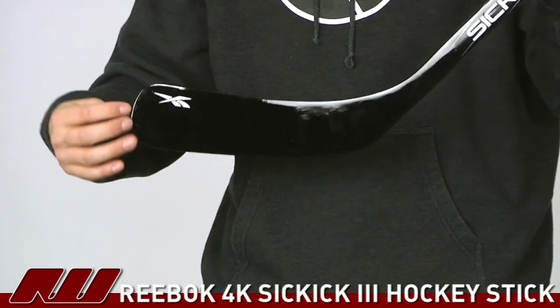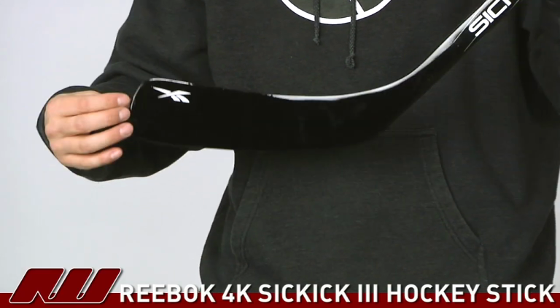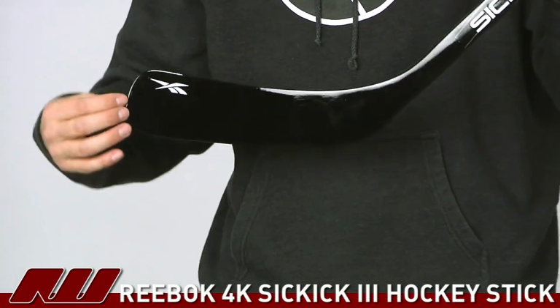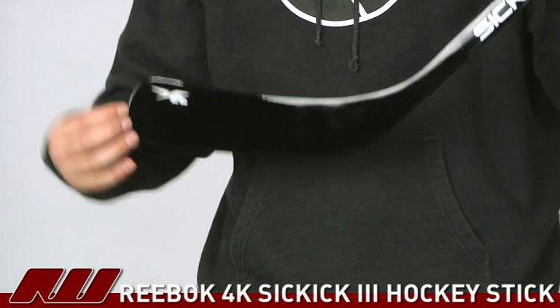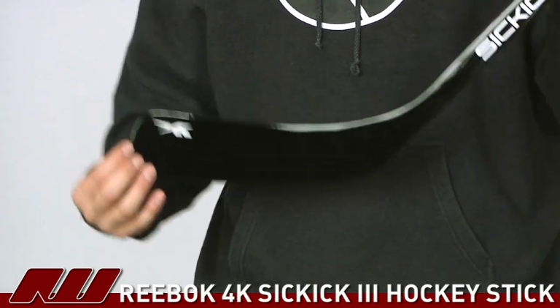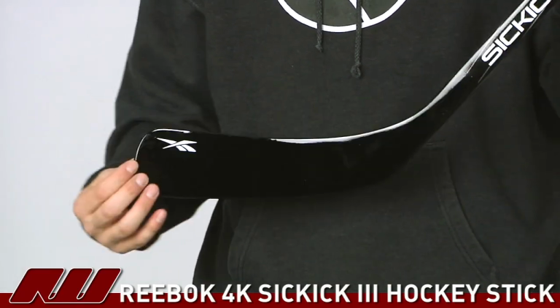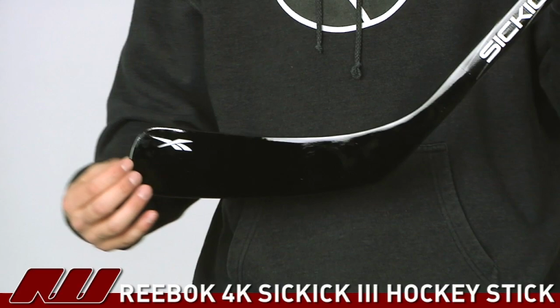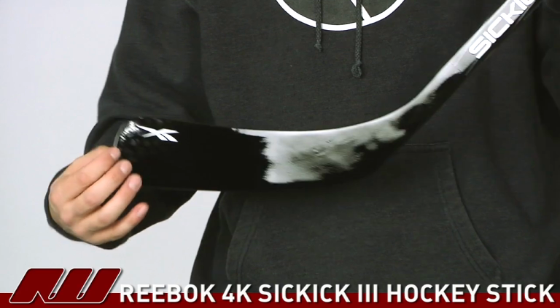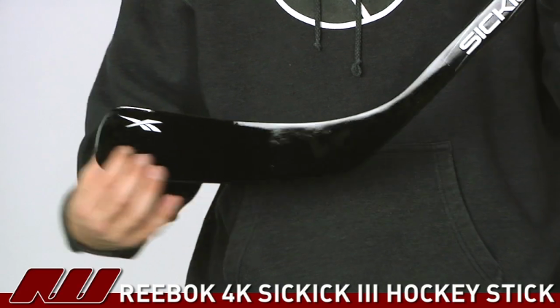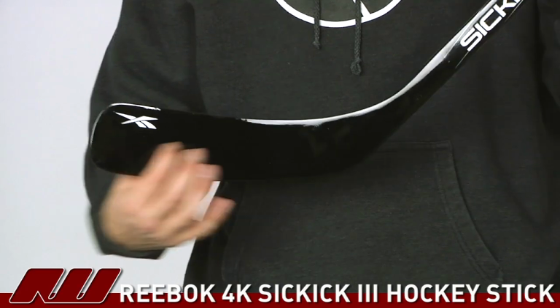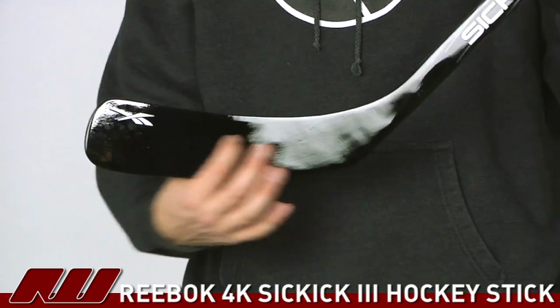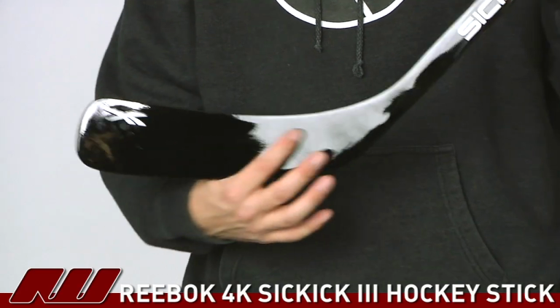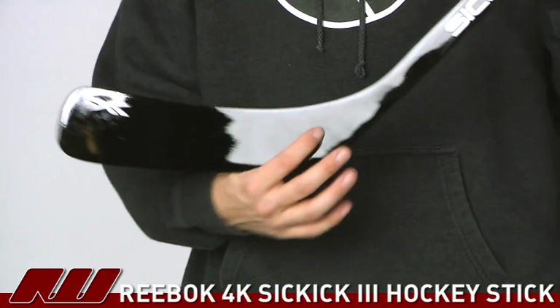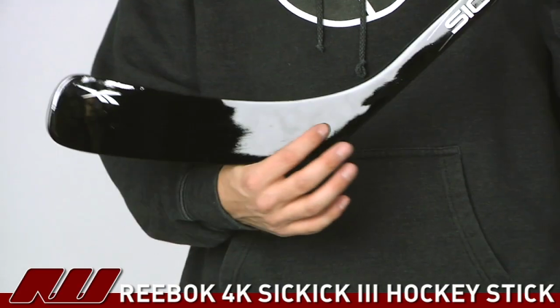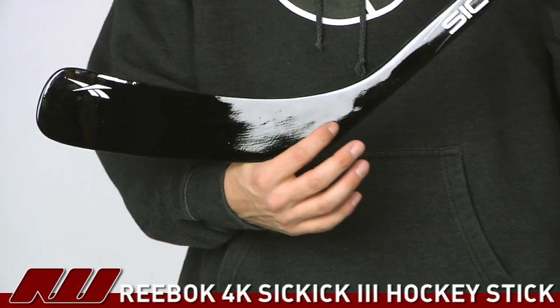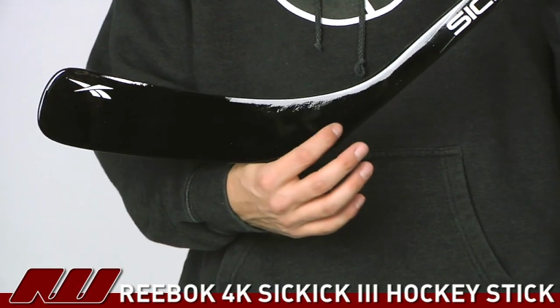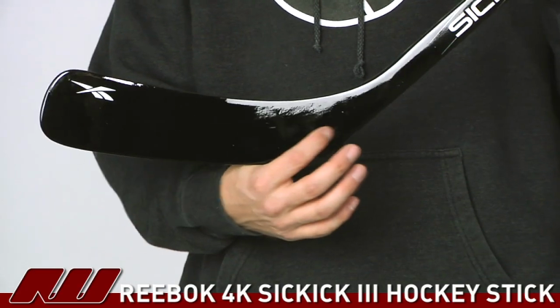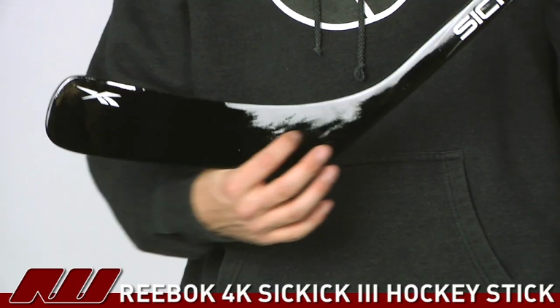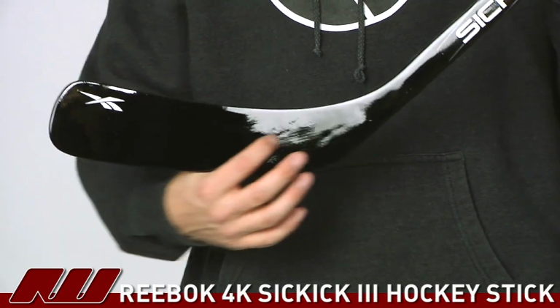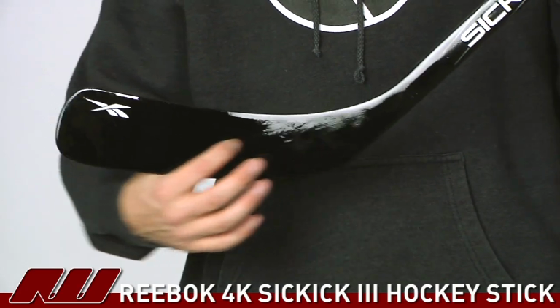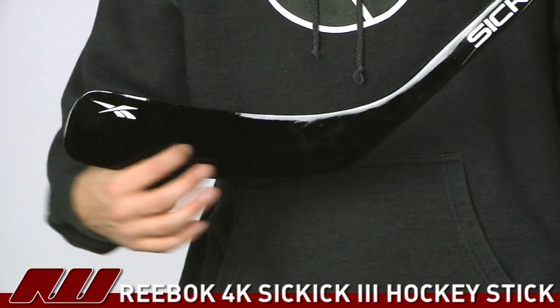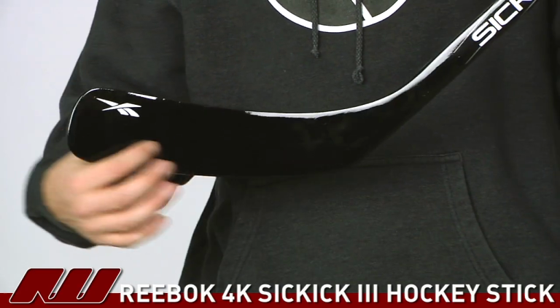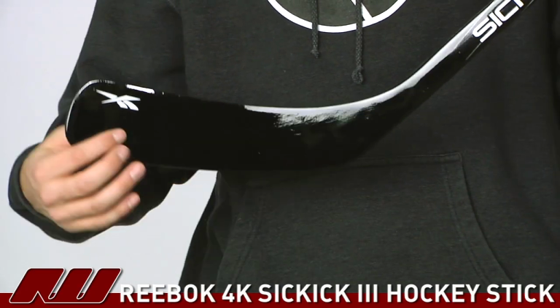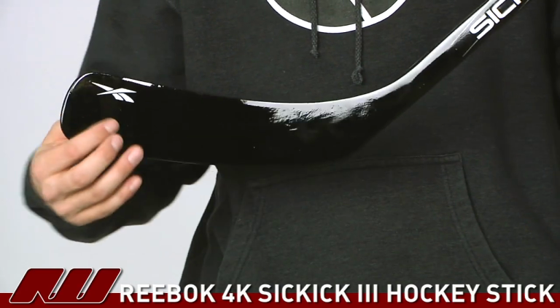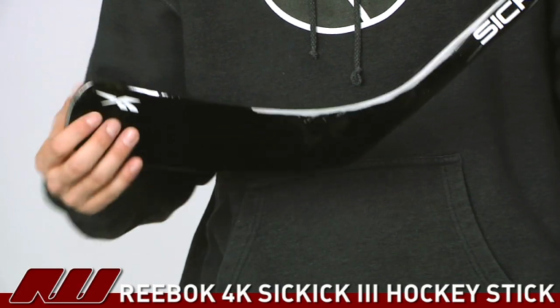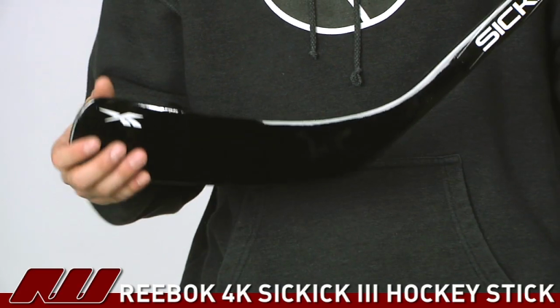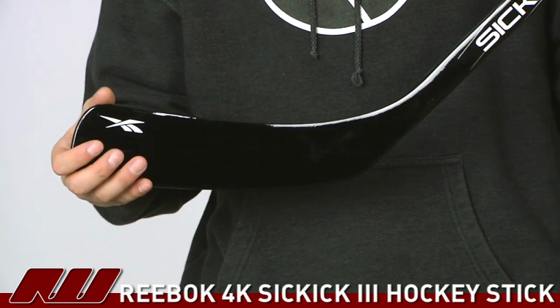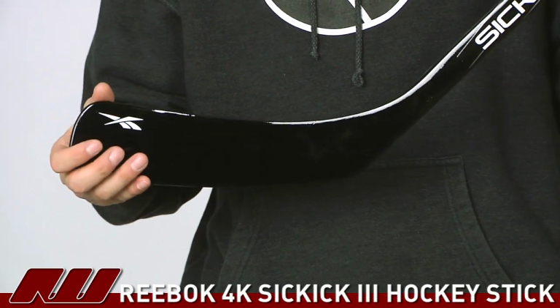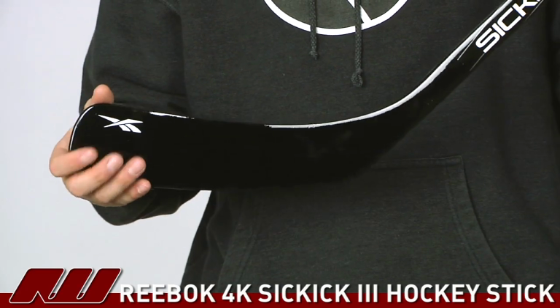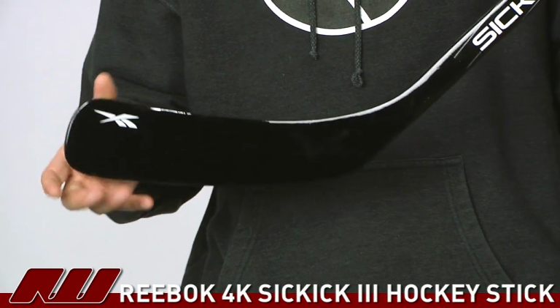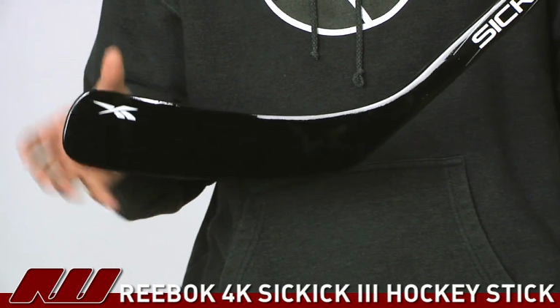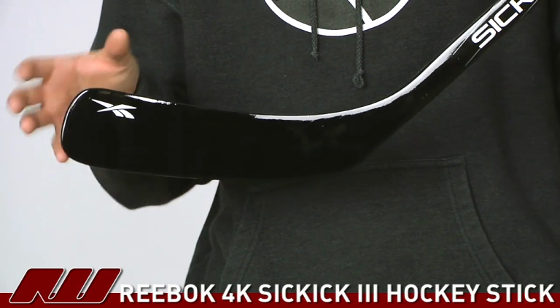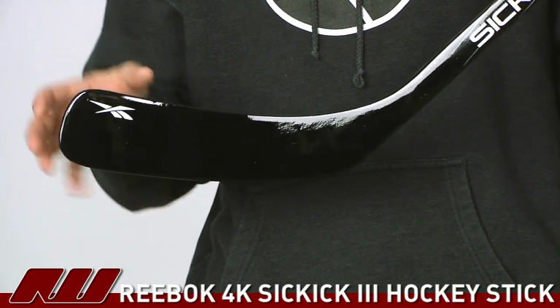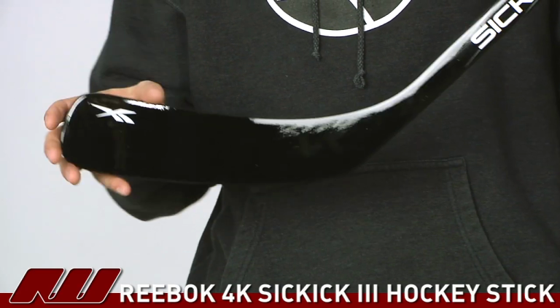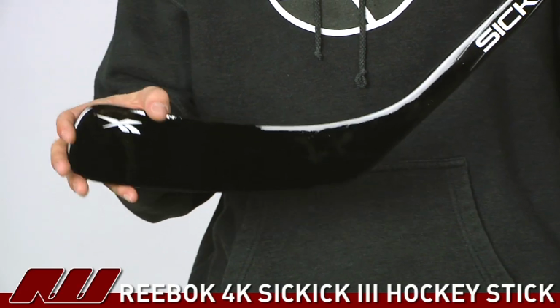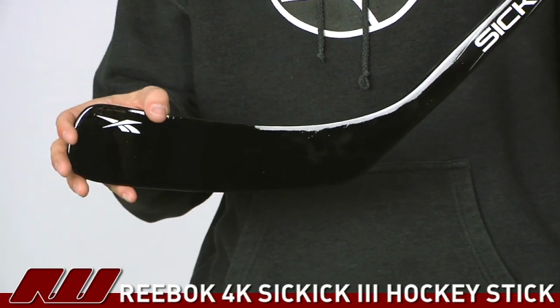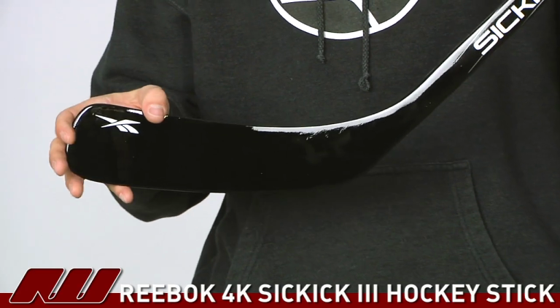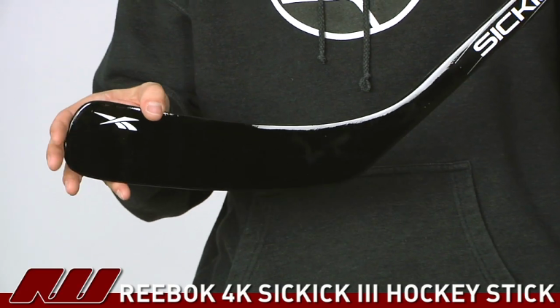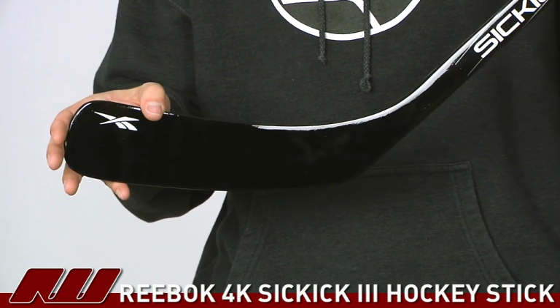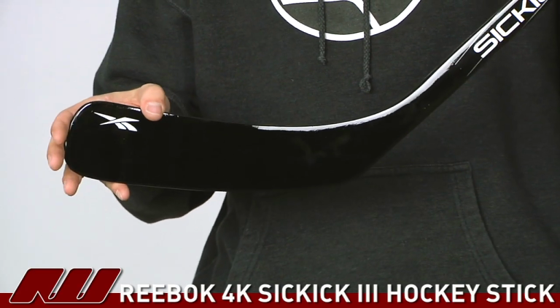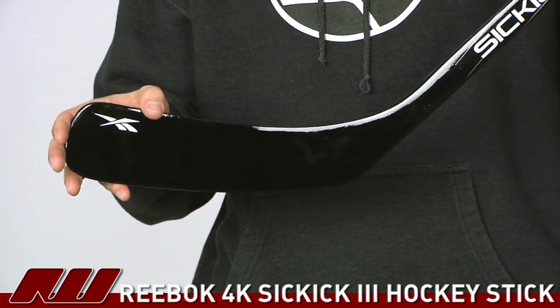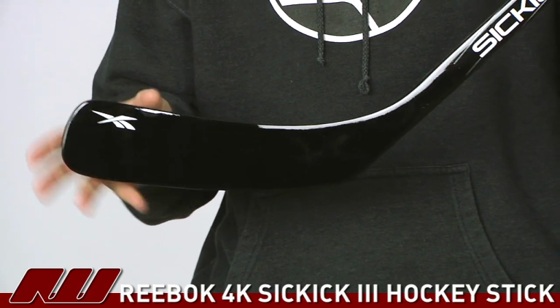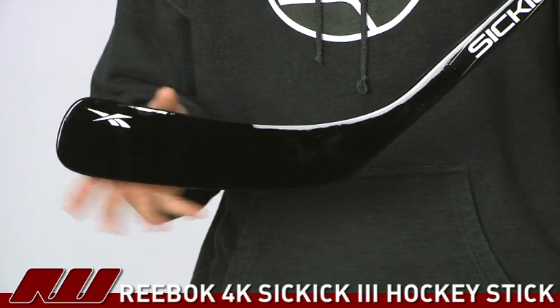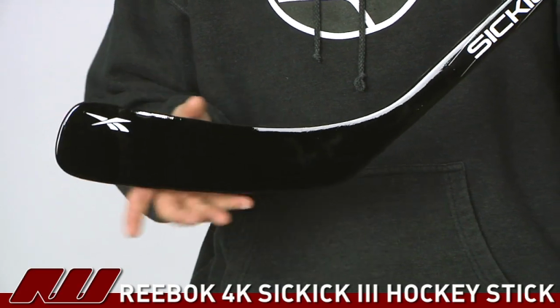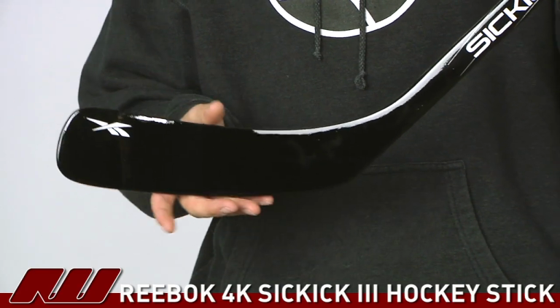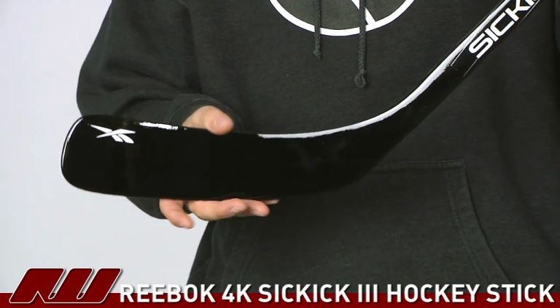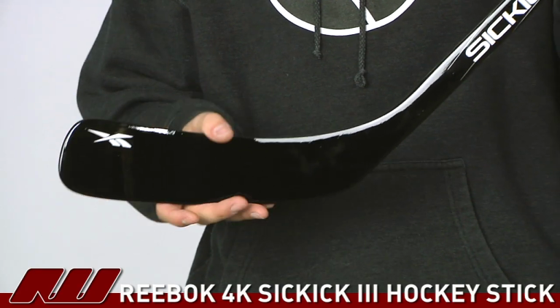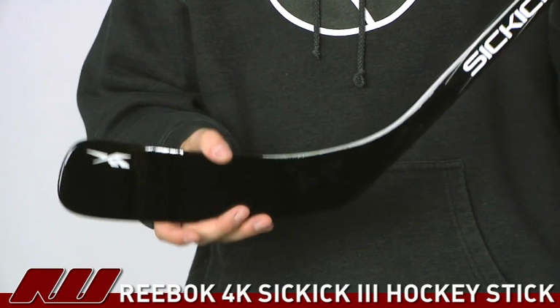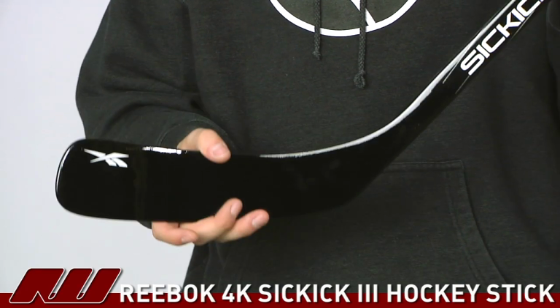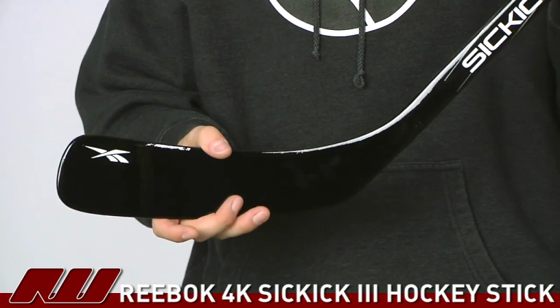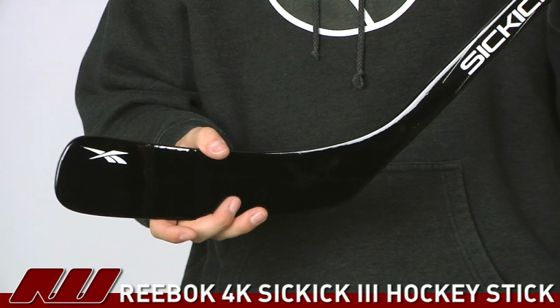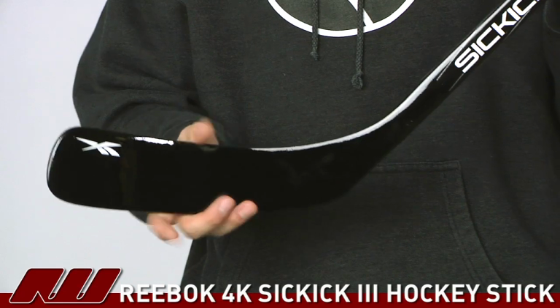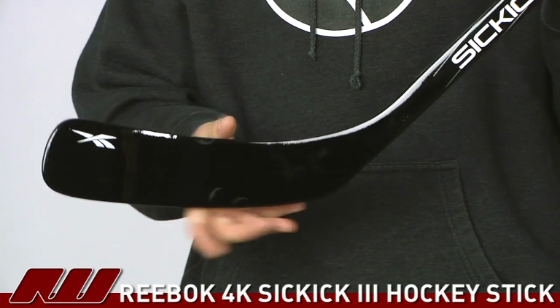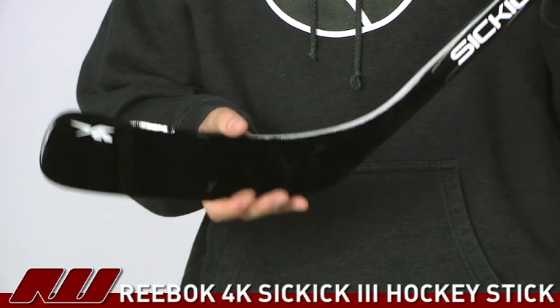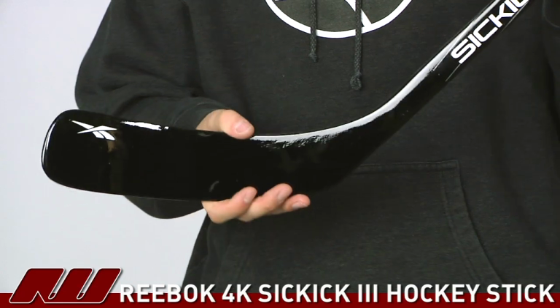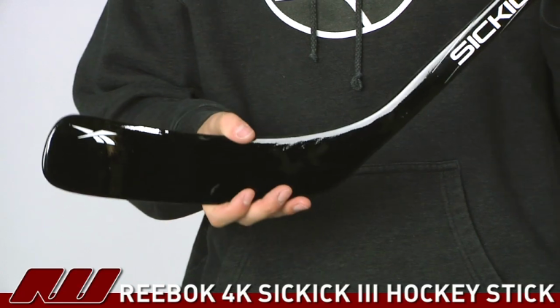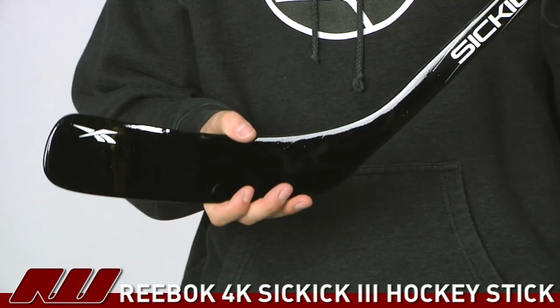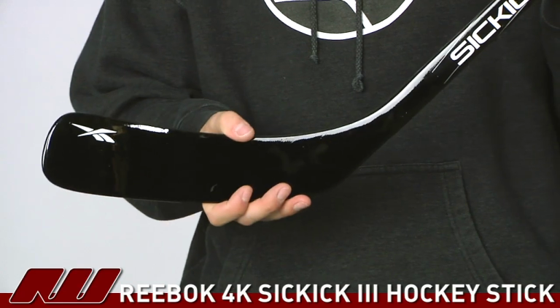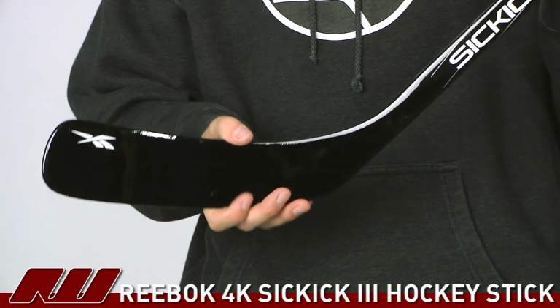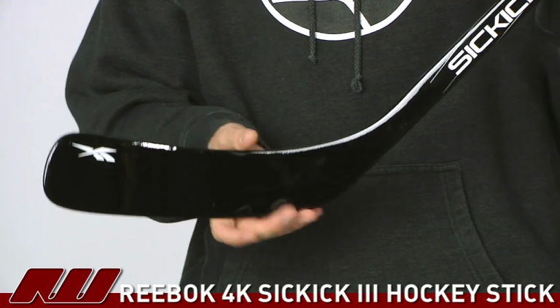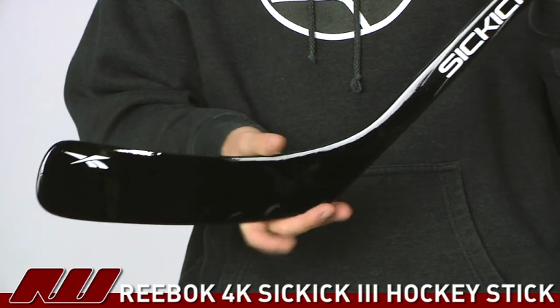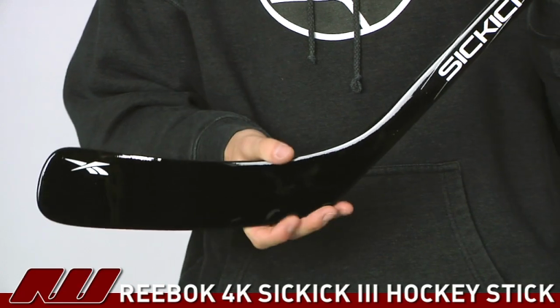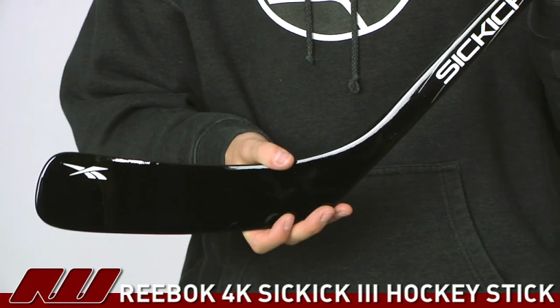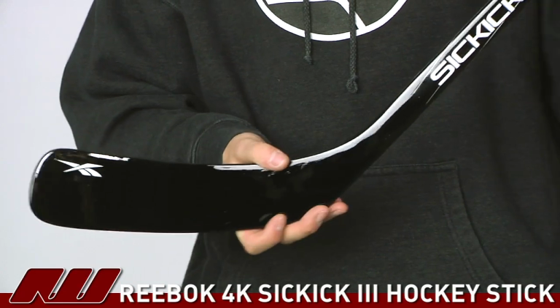As far as the blade goes, very similar — pretty much a solid construction. You're going to get some great durability out of that as well as a nice solid feel for the puck.